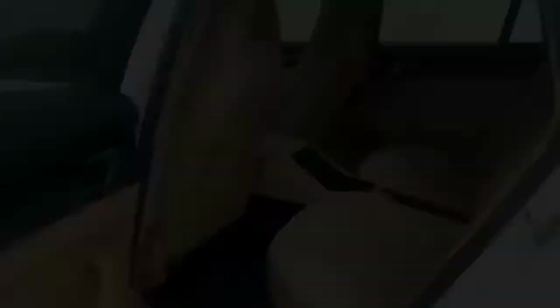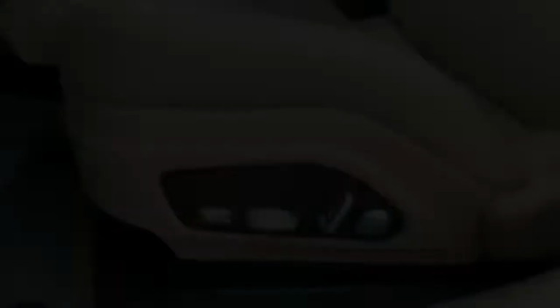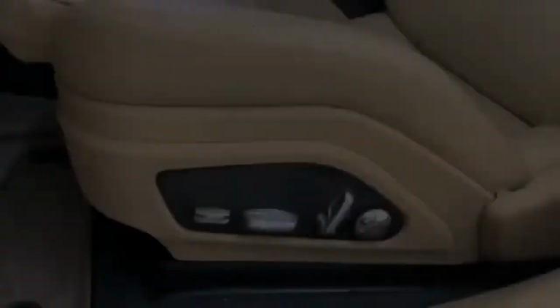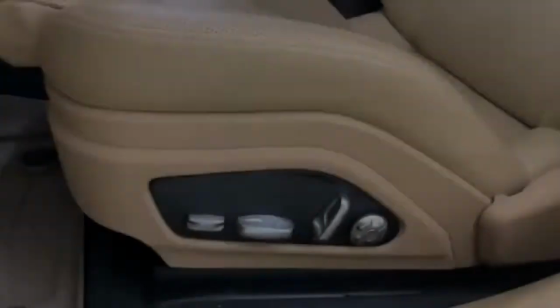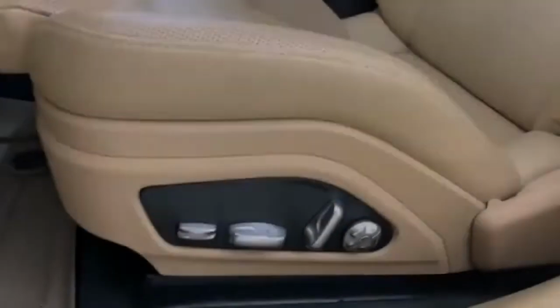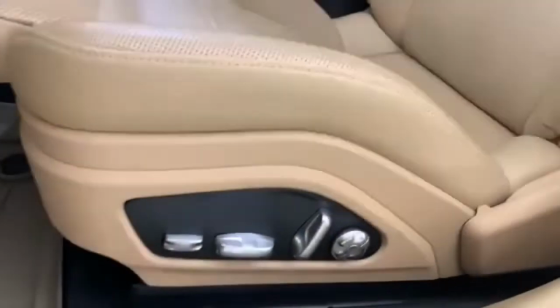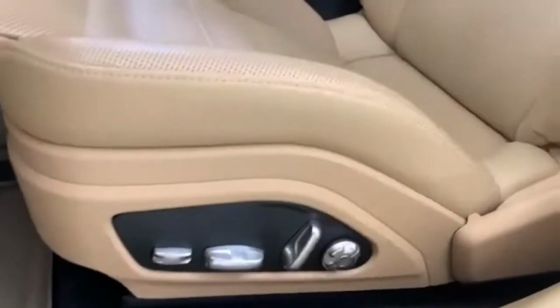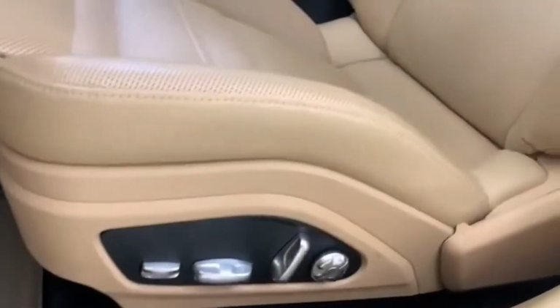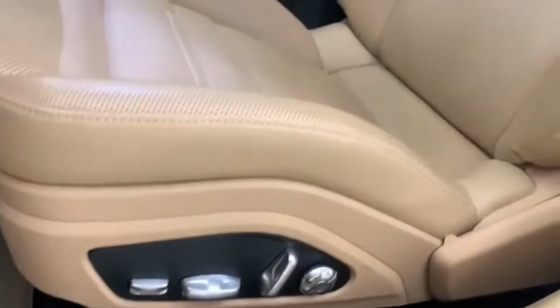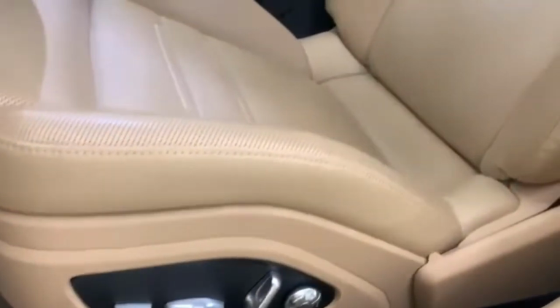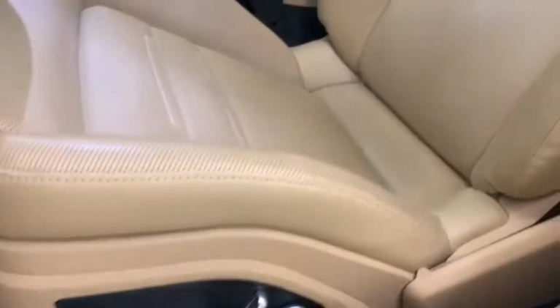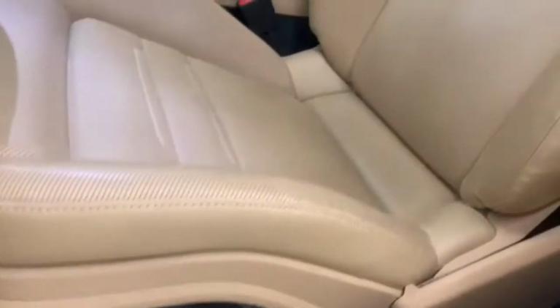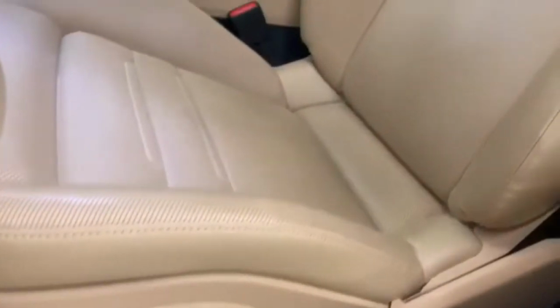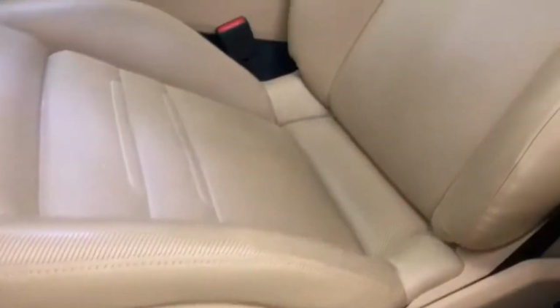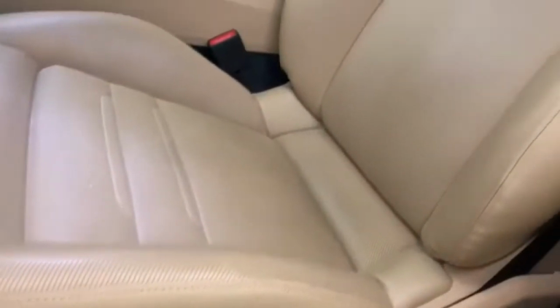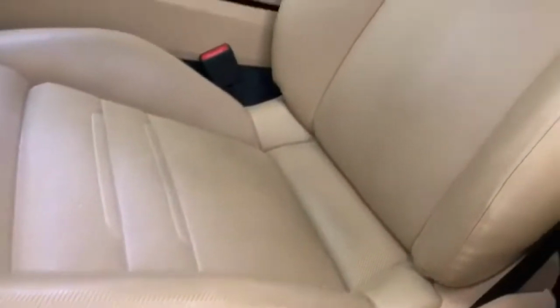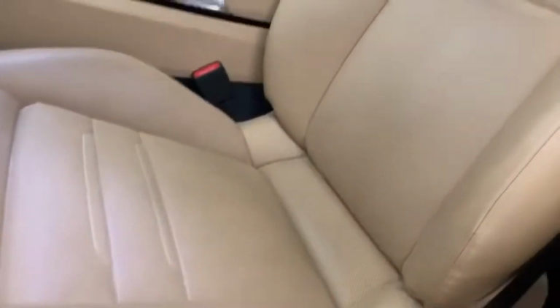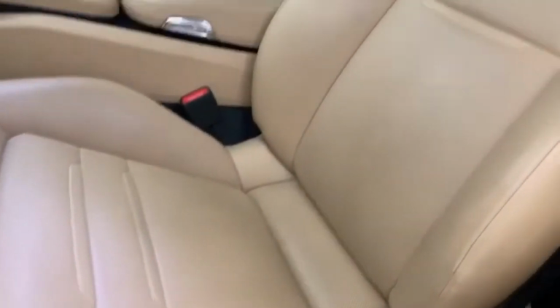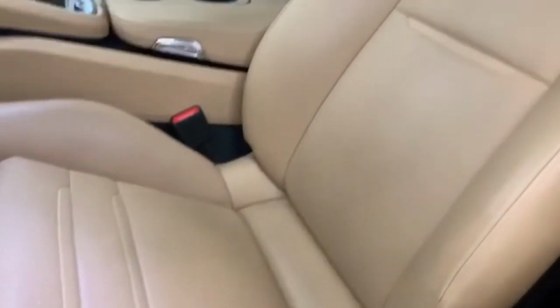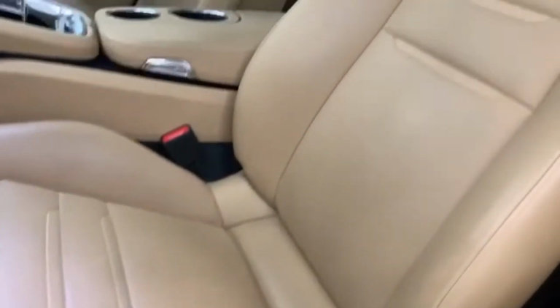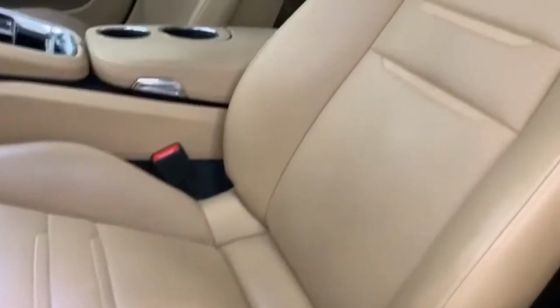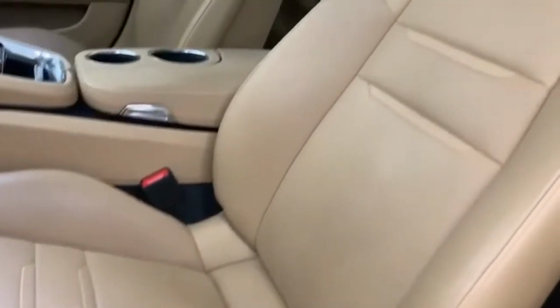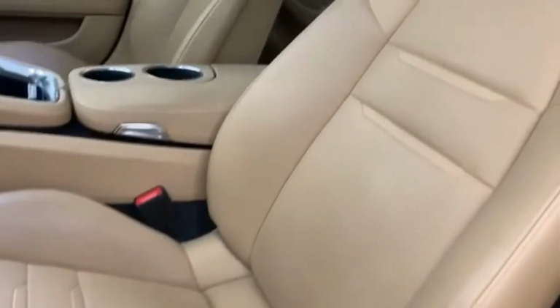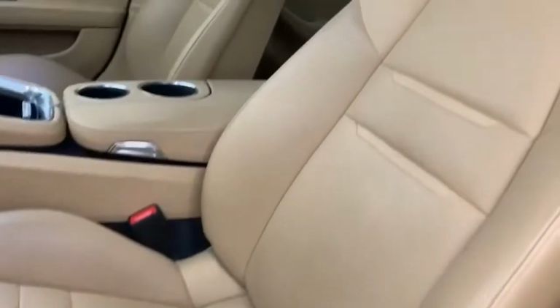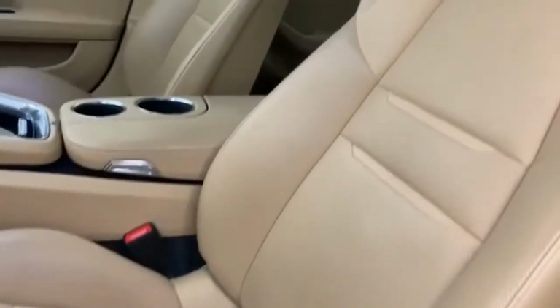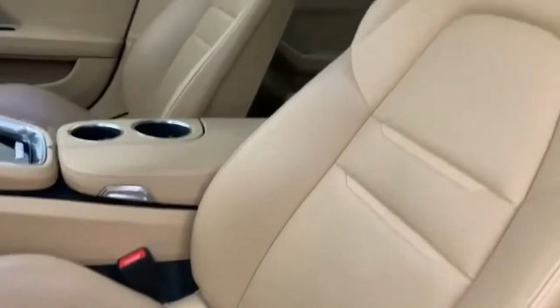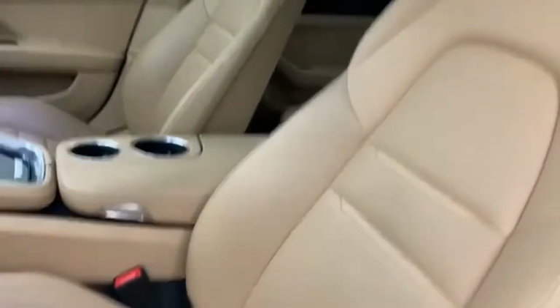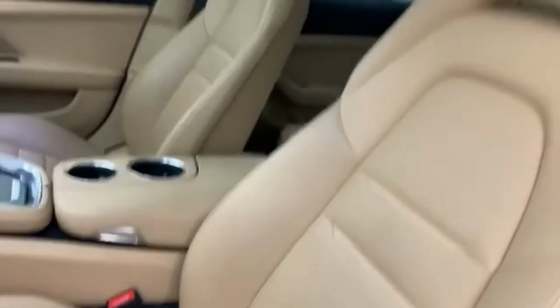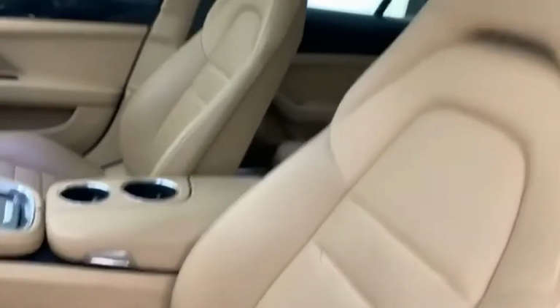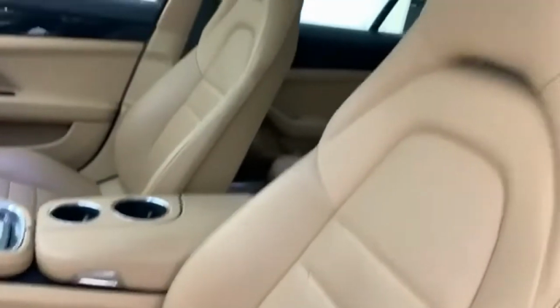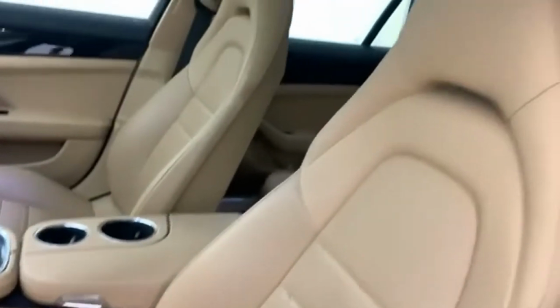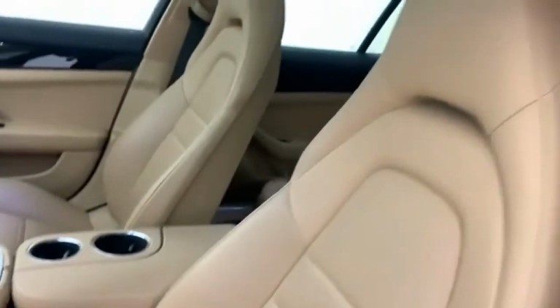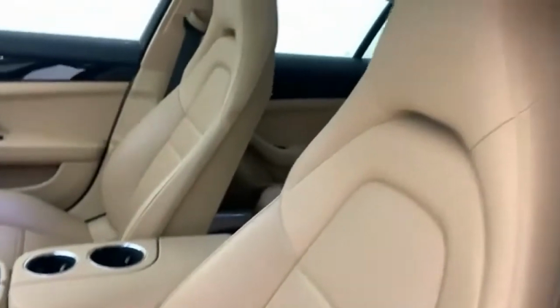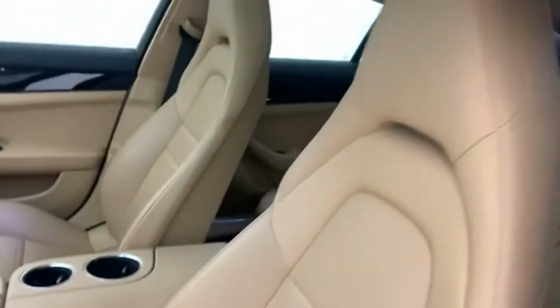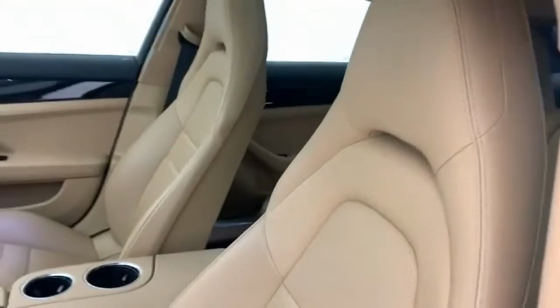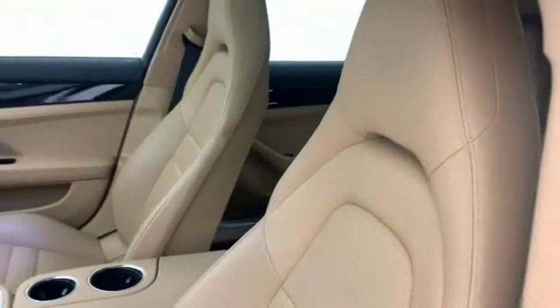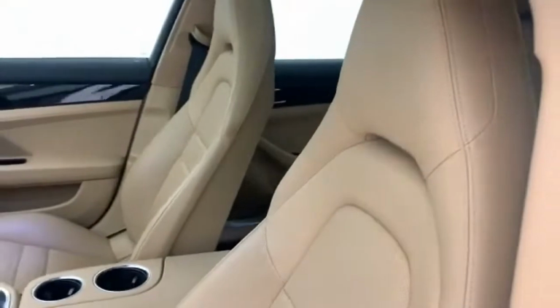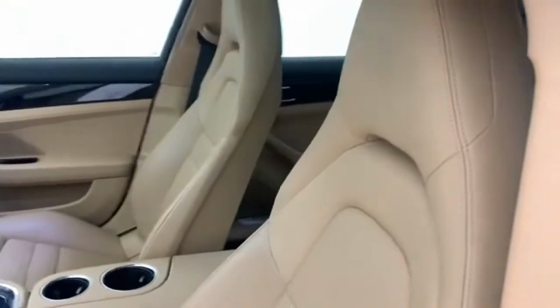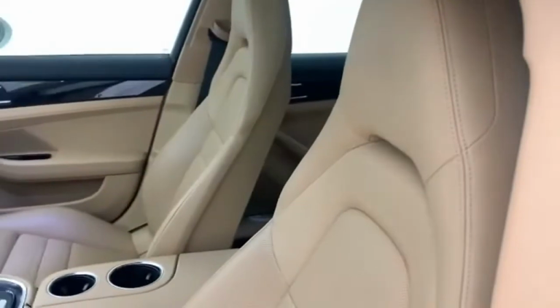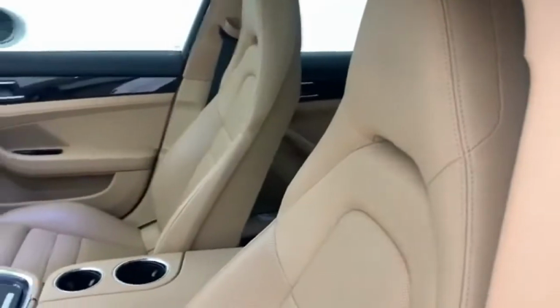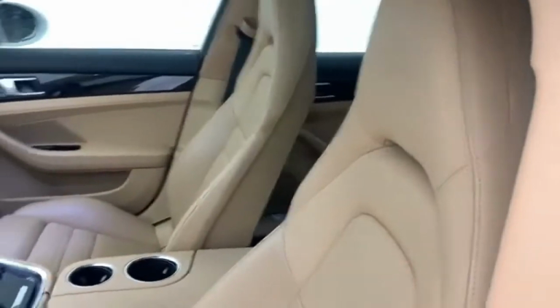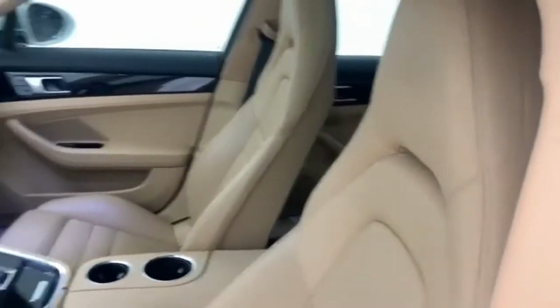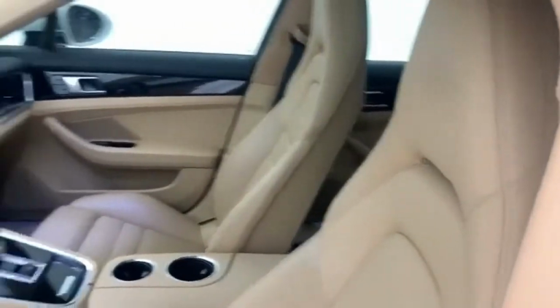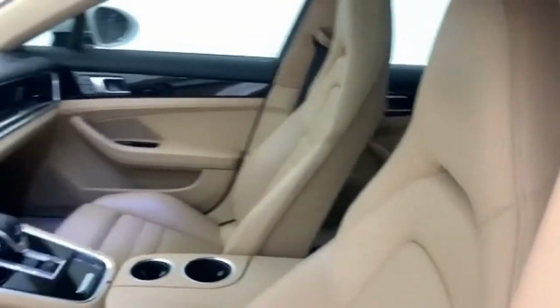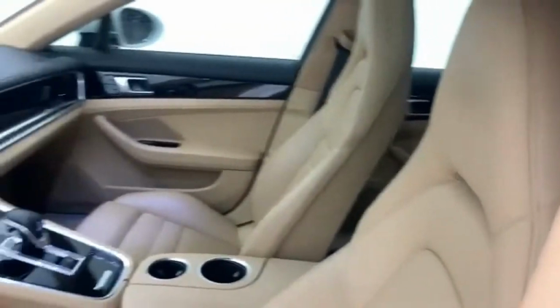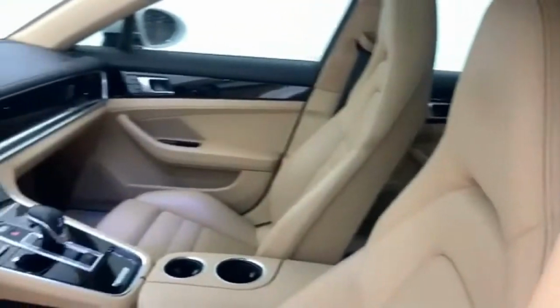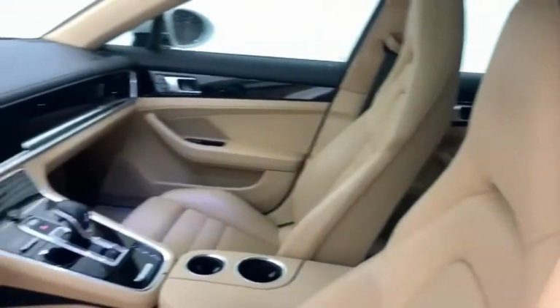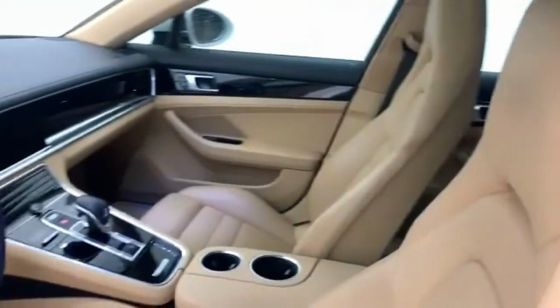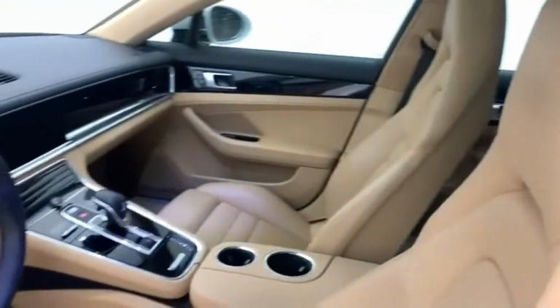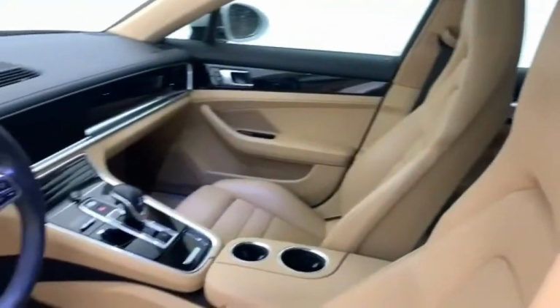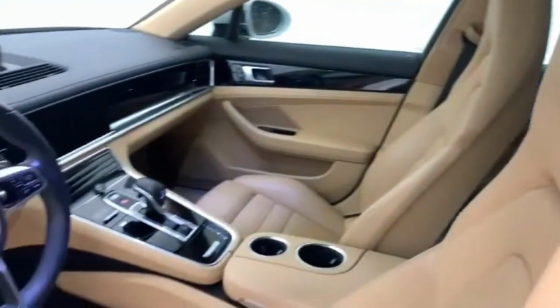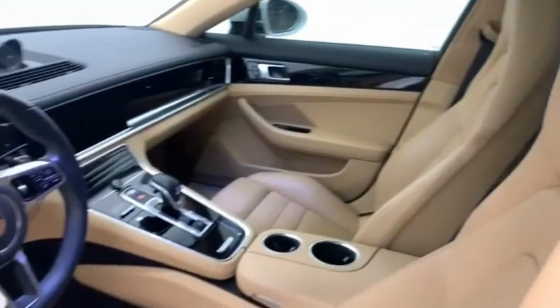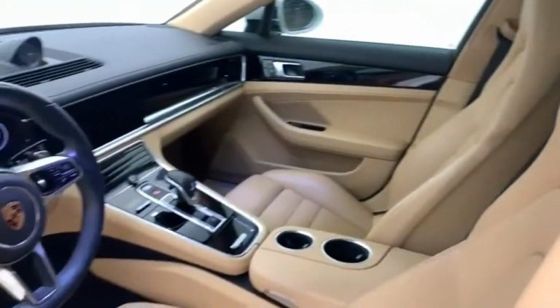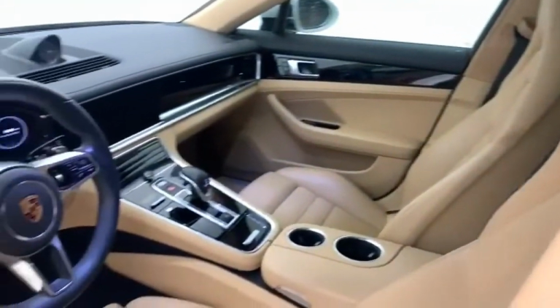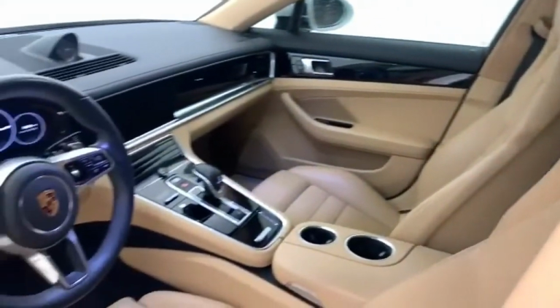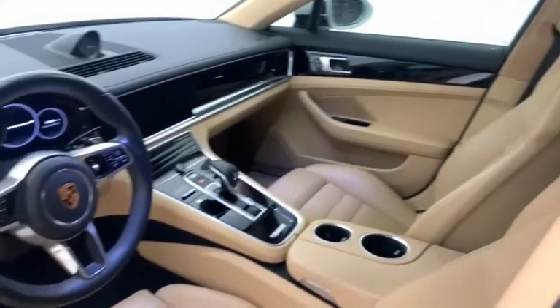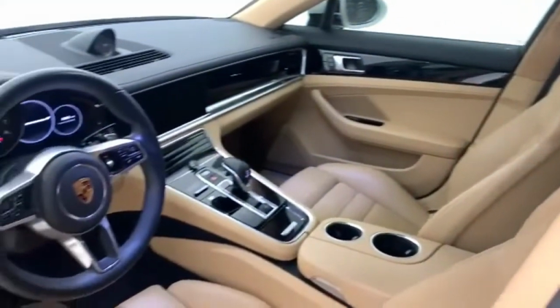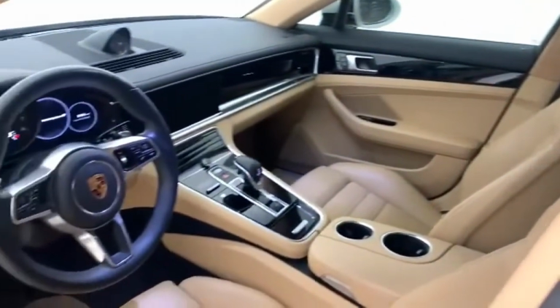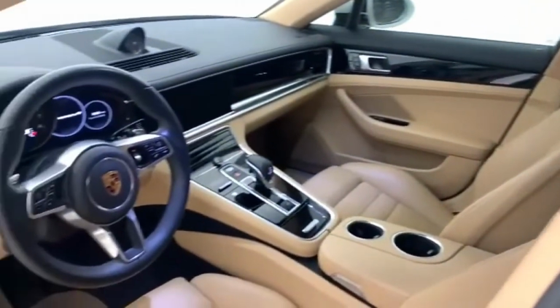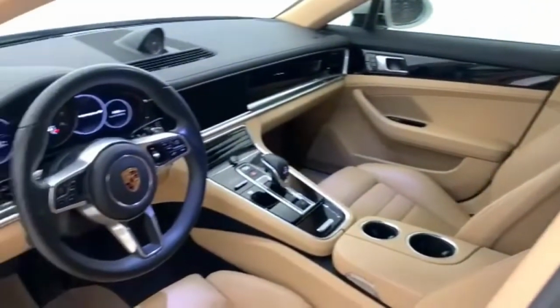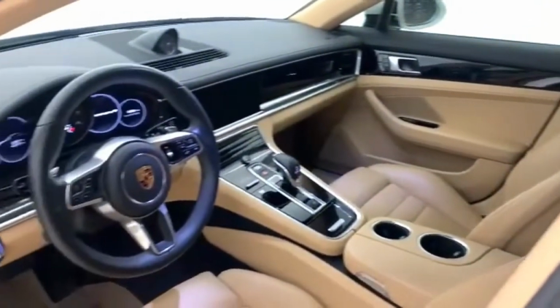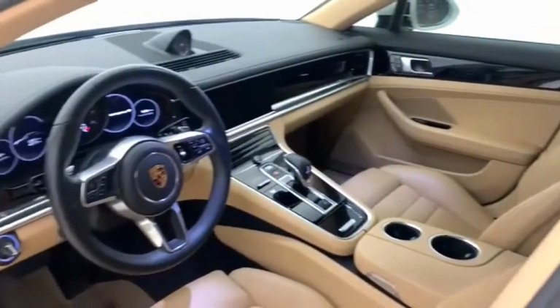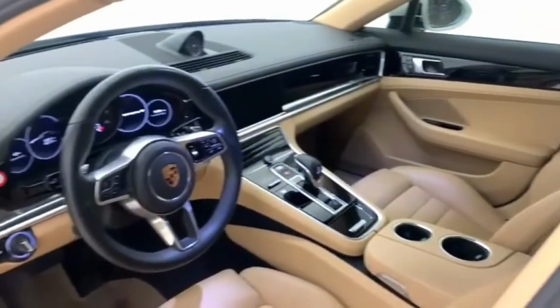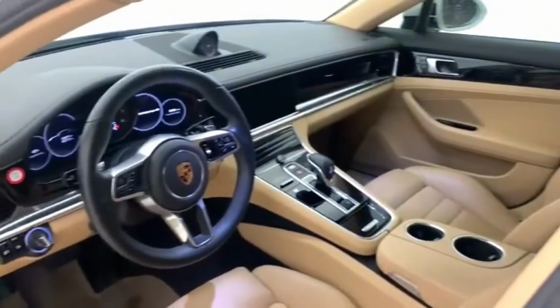They say a journey begins with one step. In this case, it begins with a test drive. Start your next adventure today.